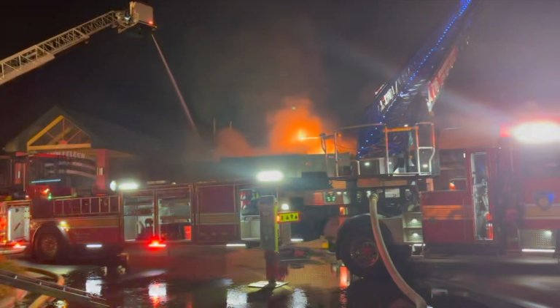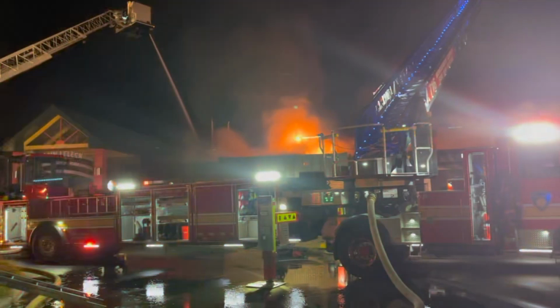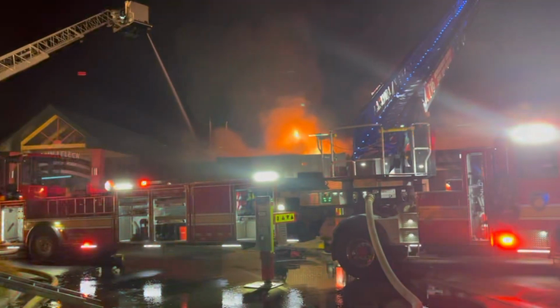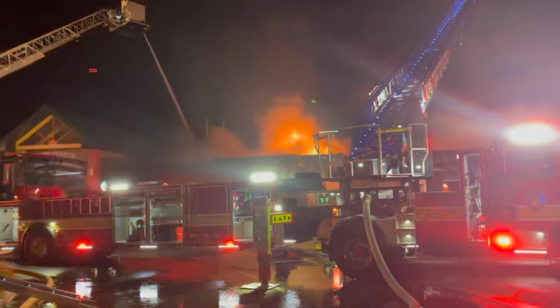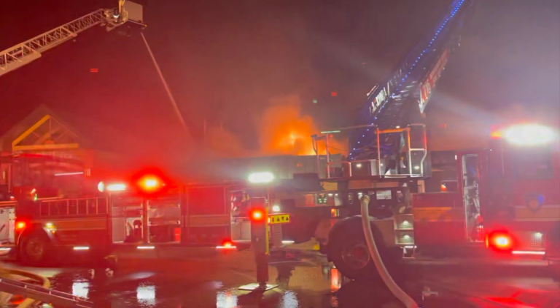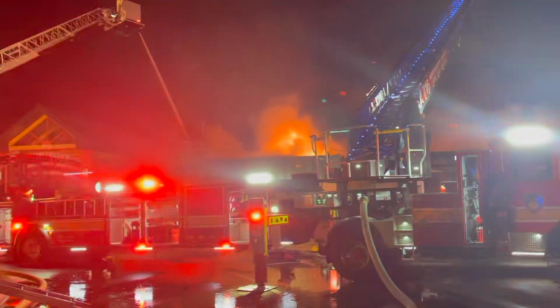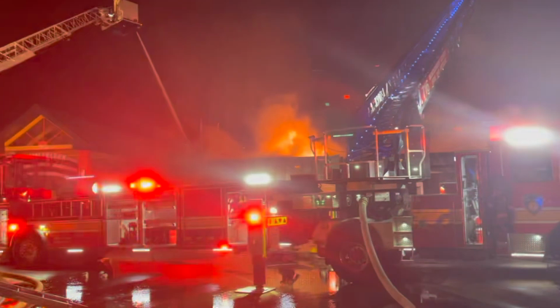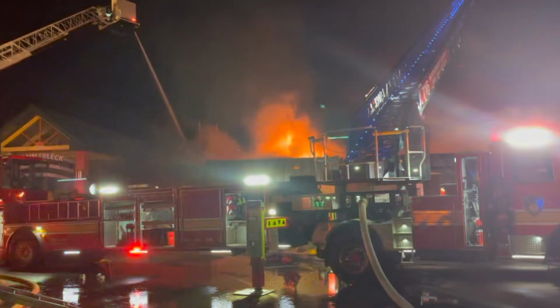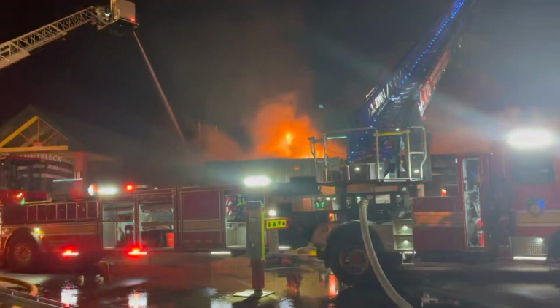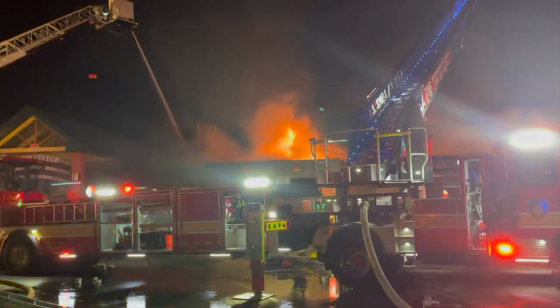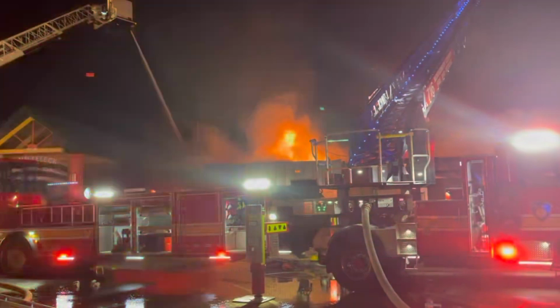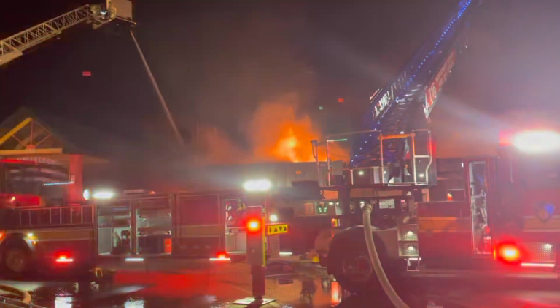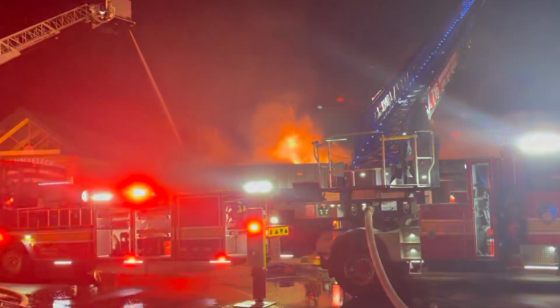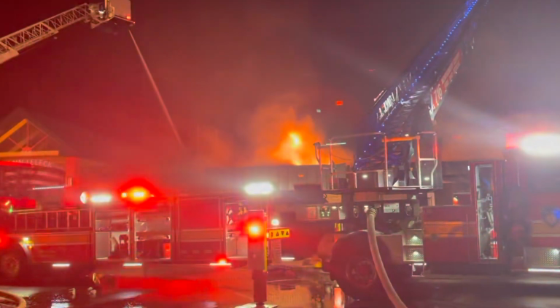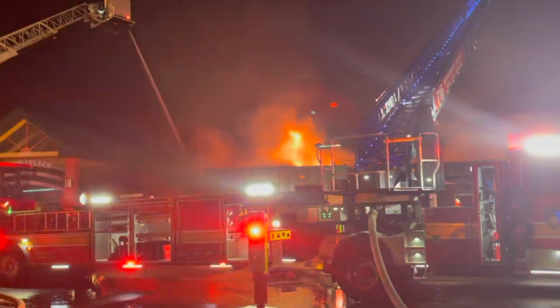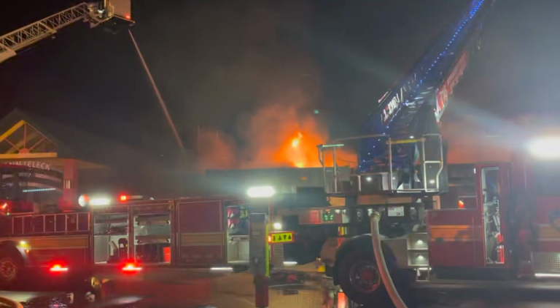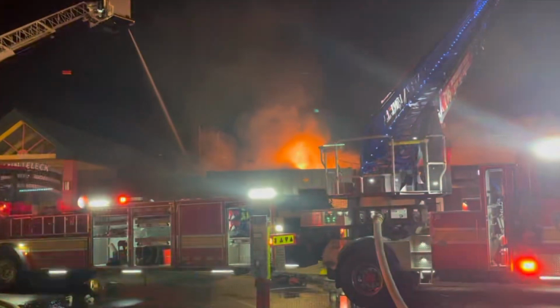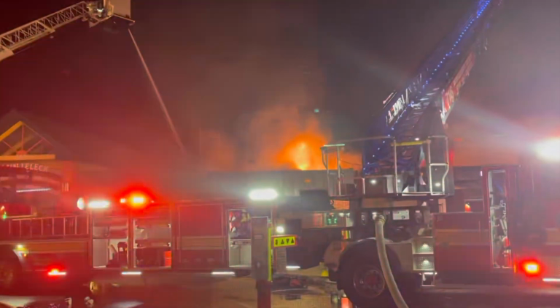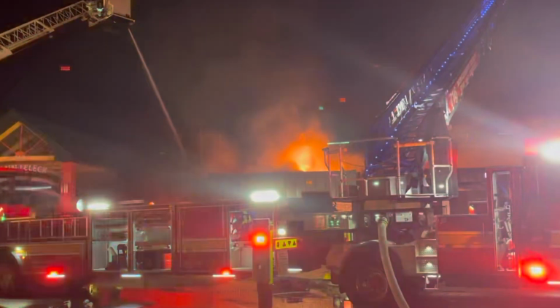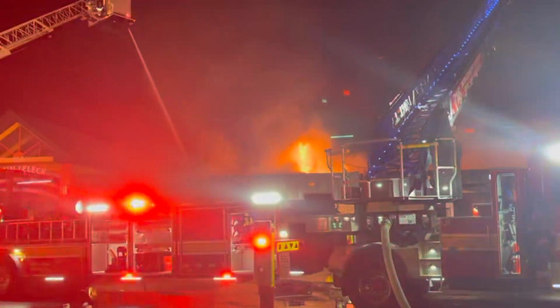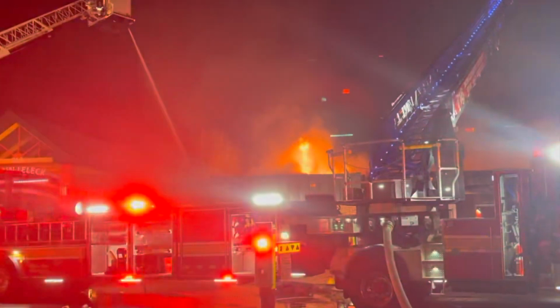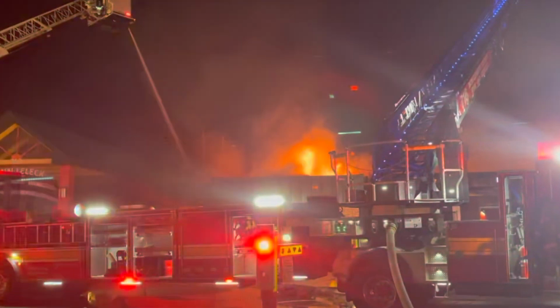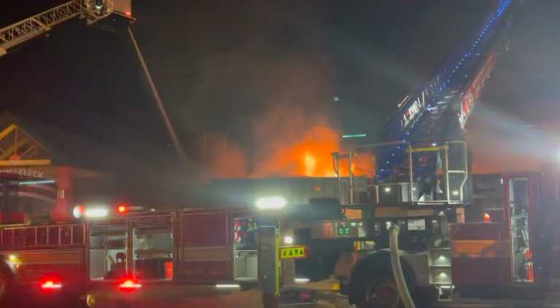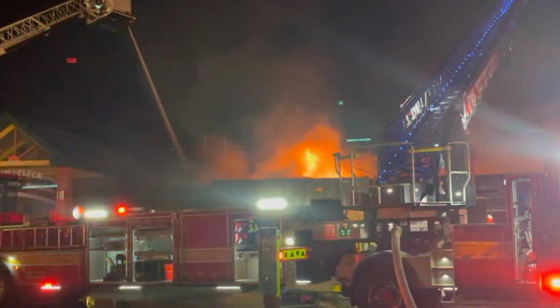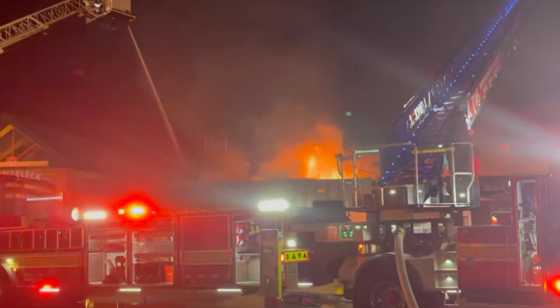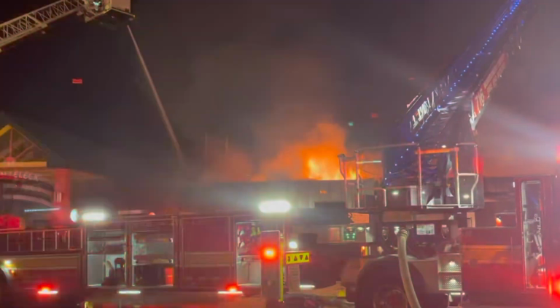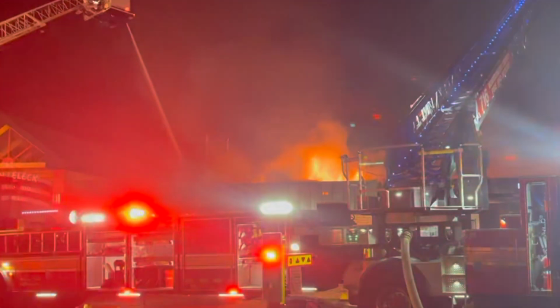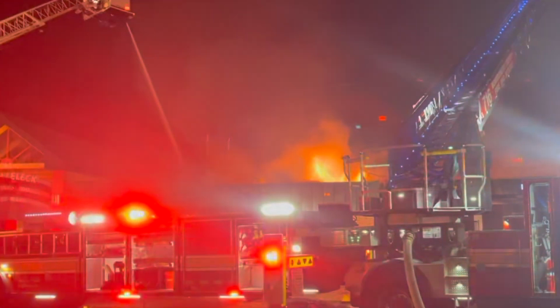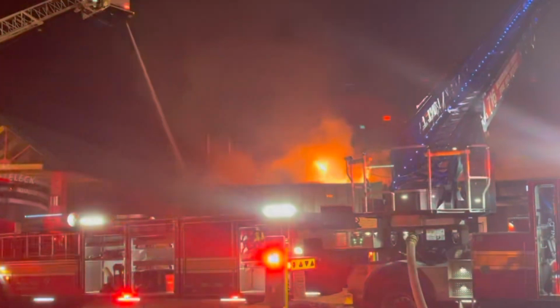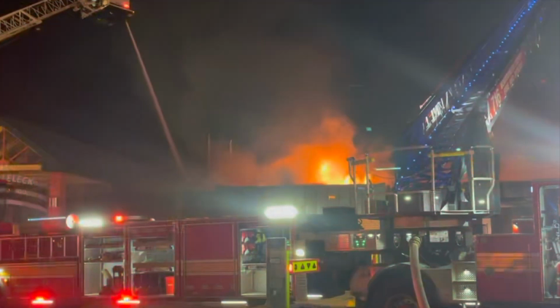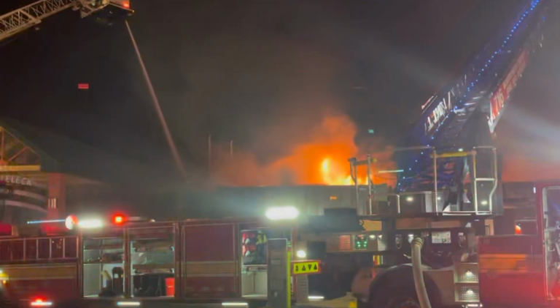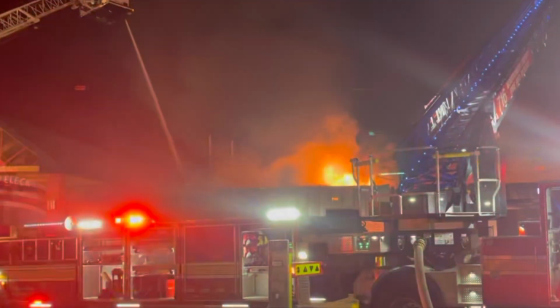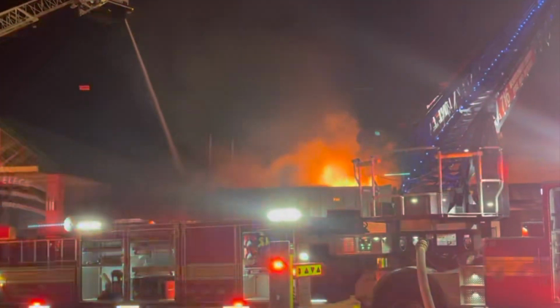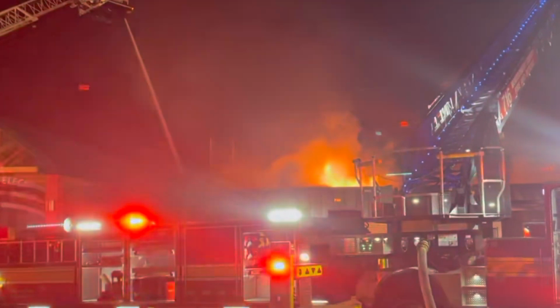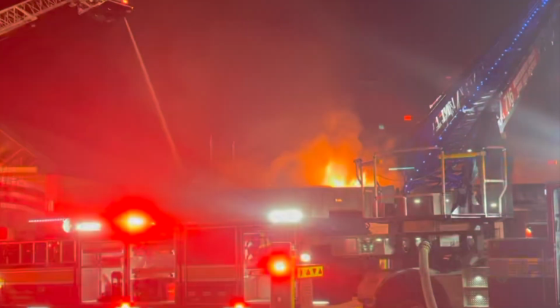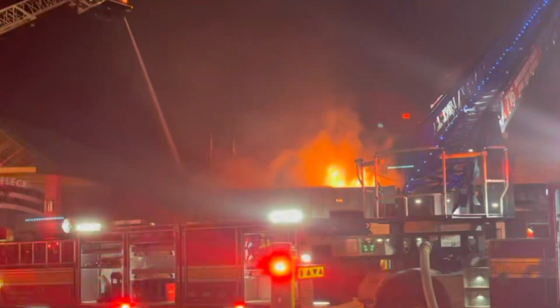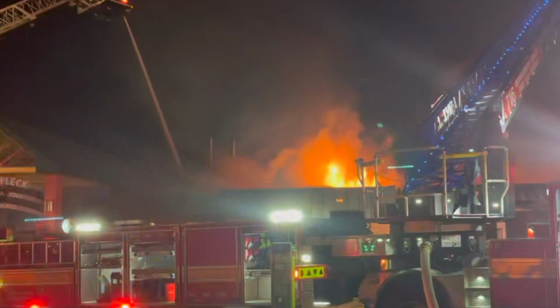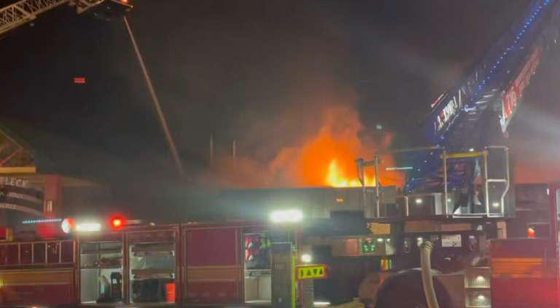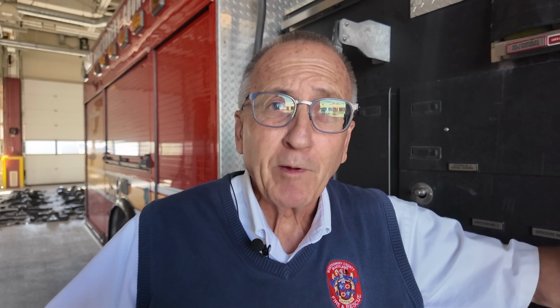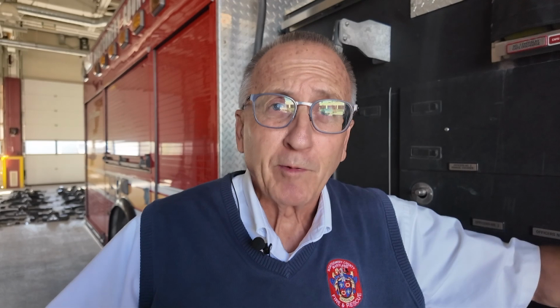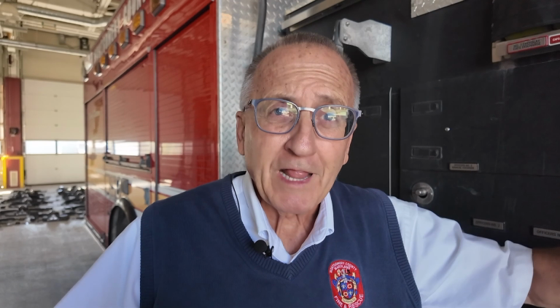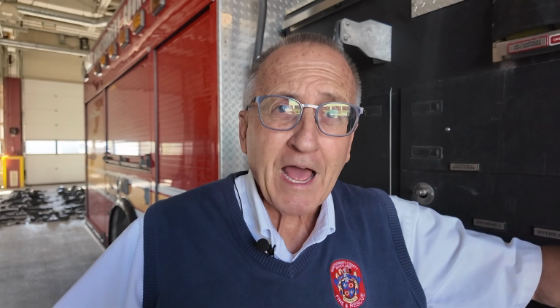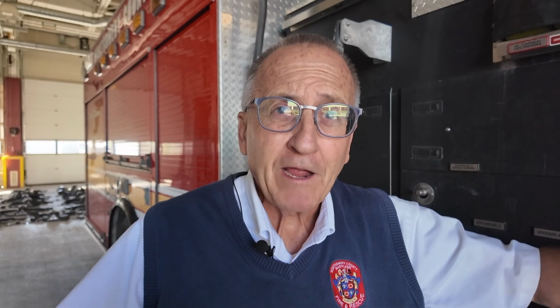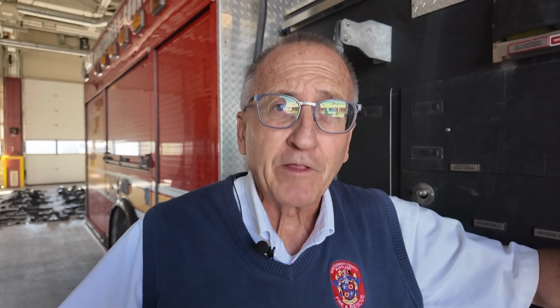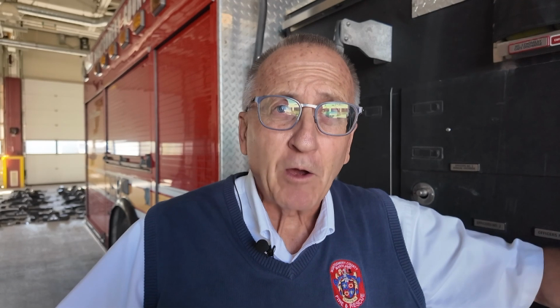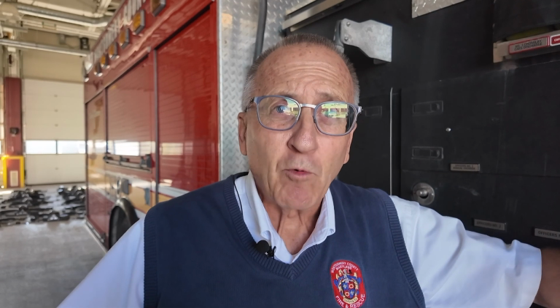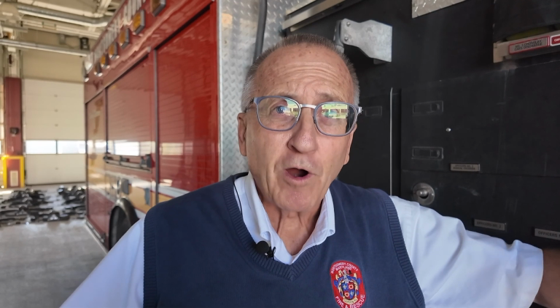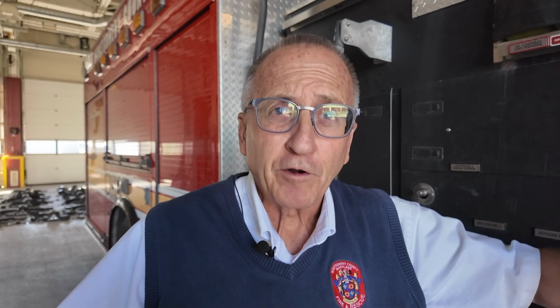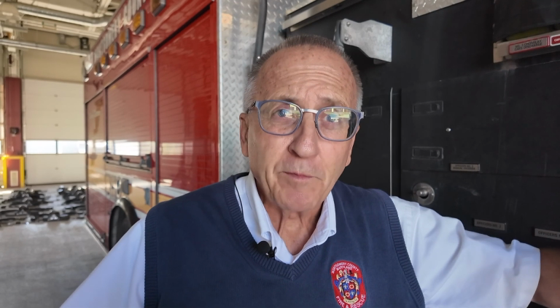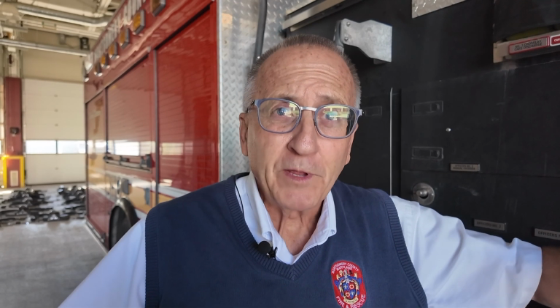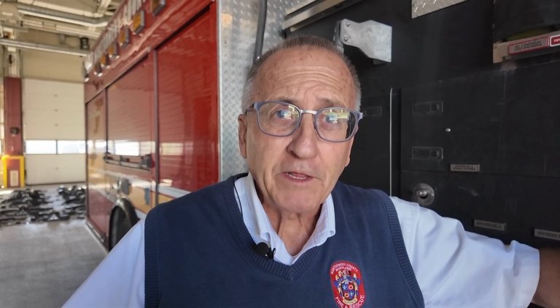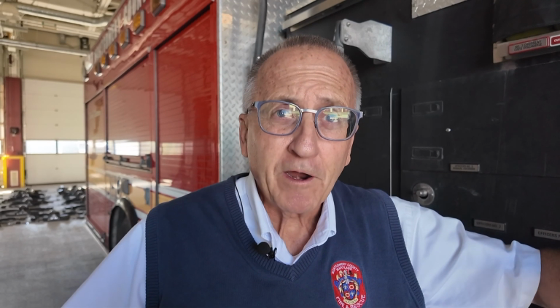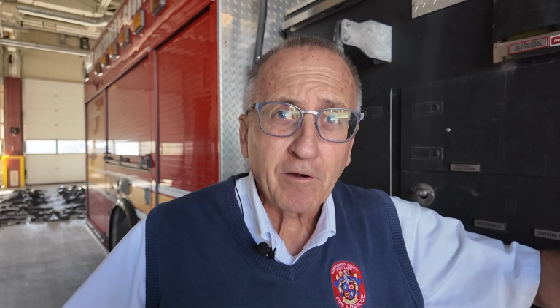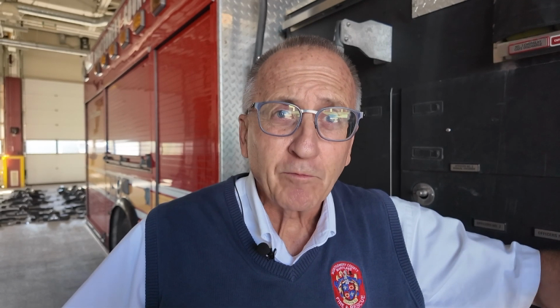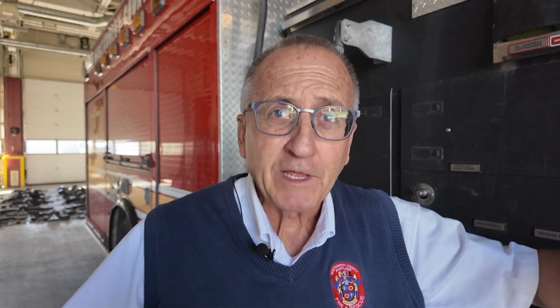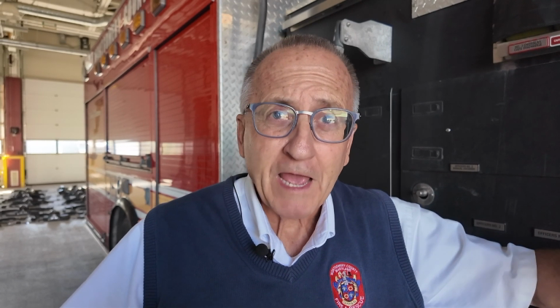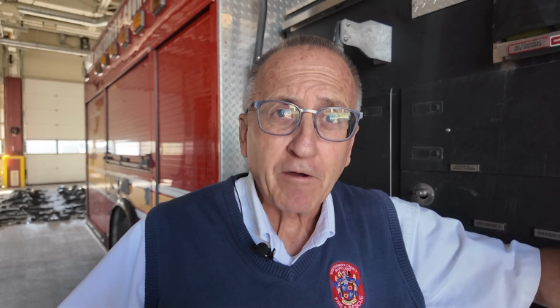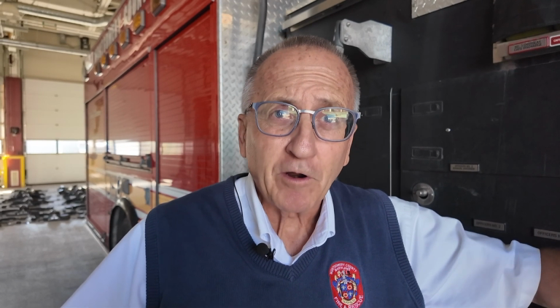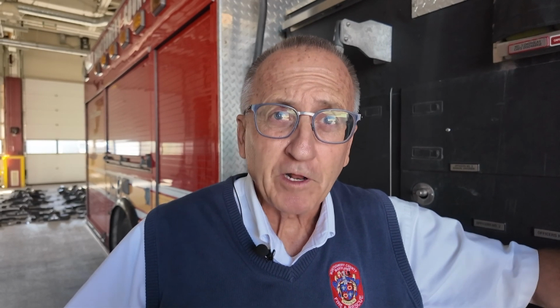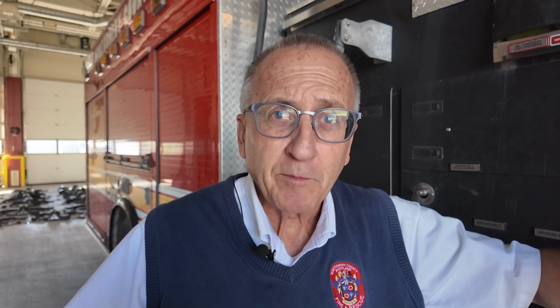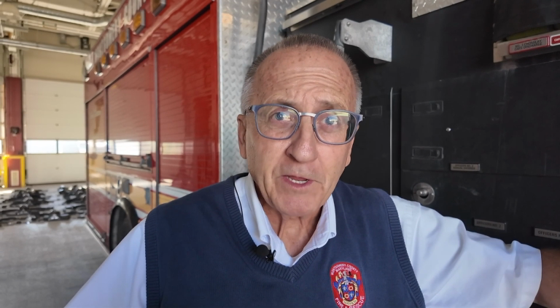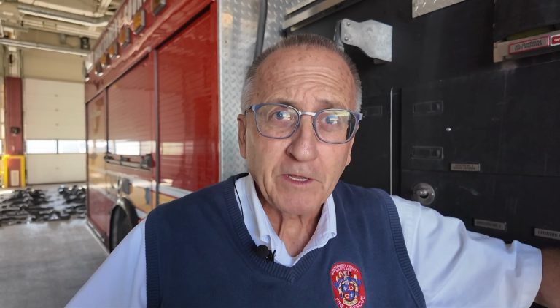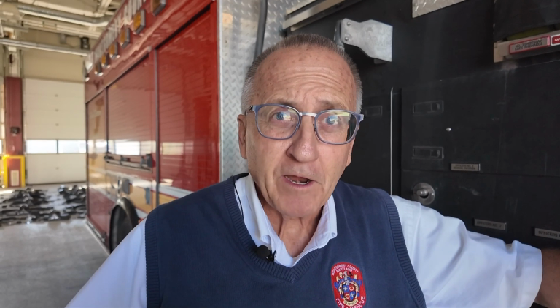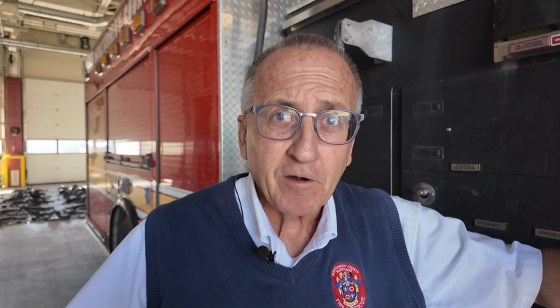It took a million gallons of water to fight this fire in Adelphi. We rely on that water to be there. We count on it to be there.